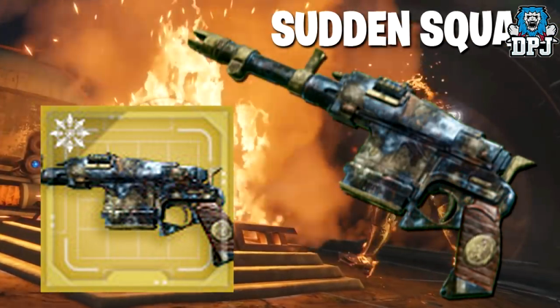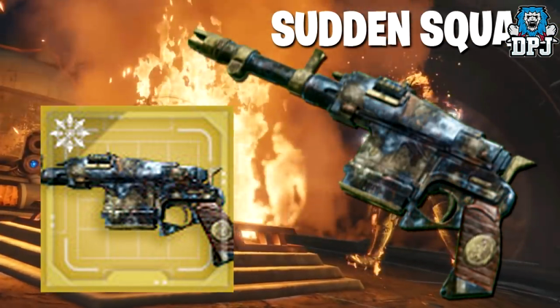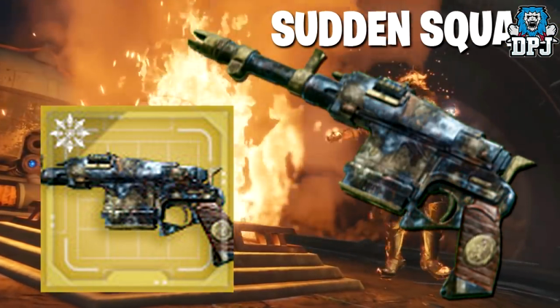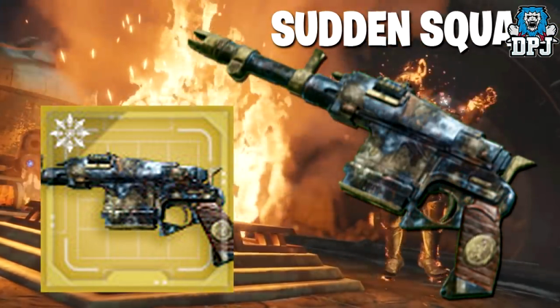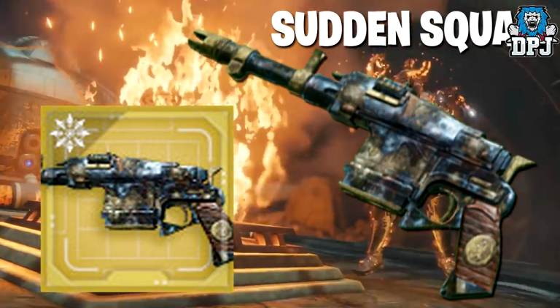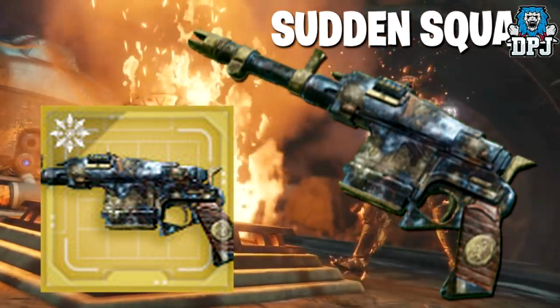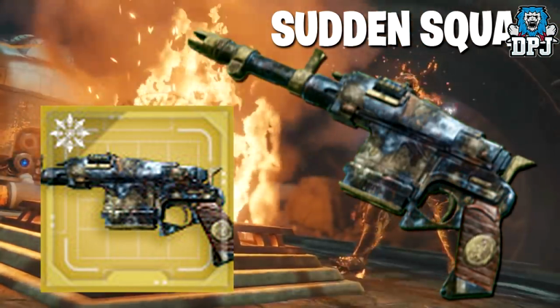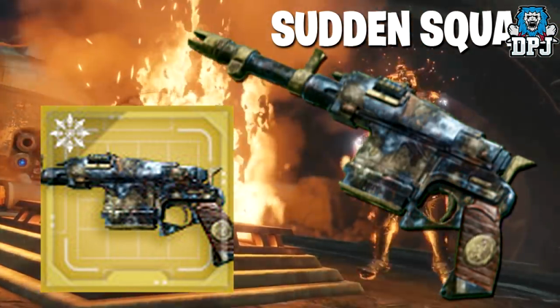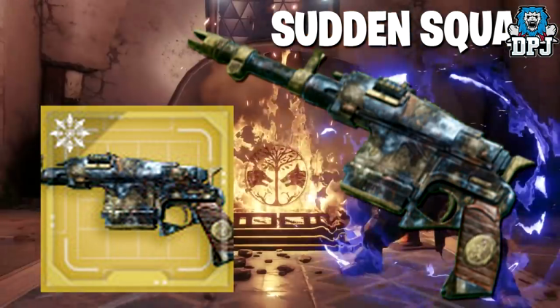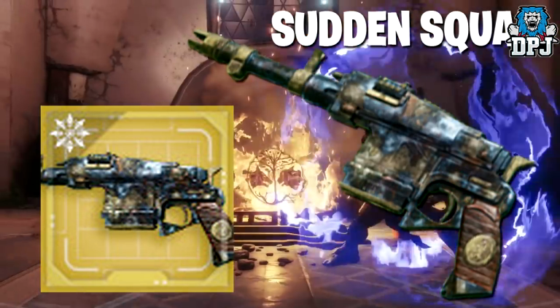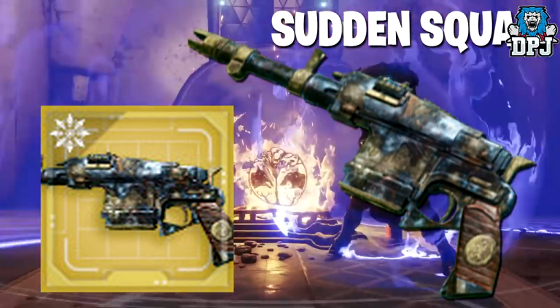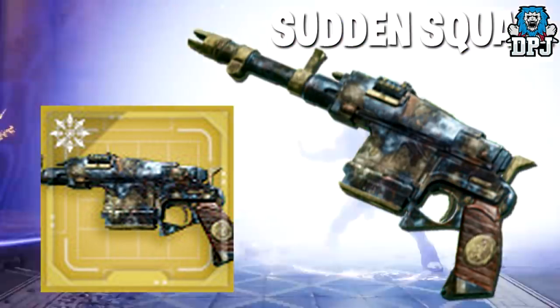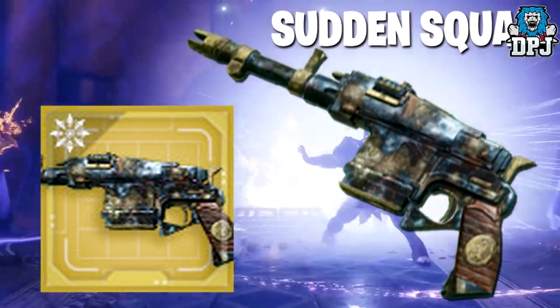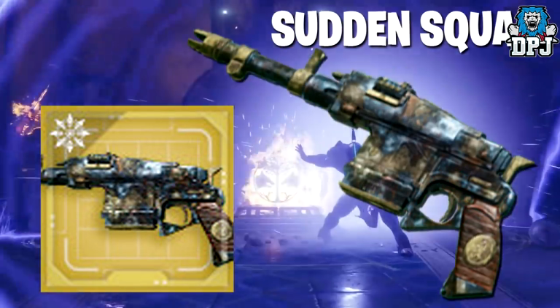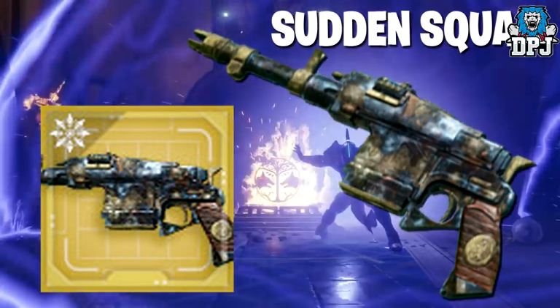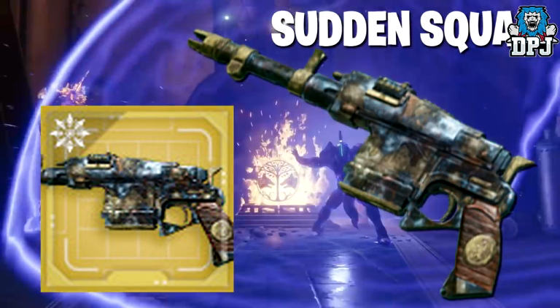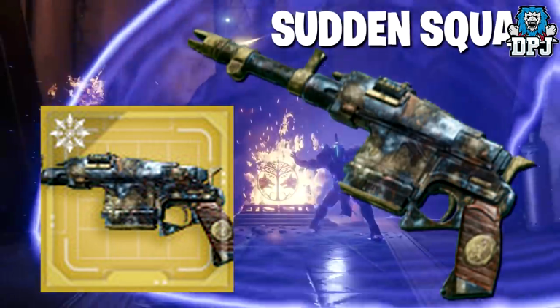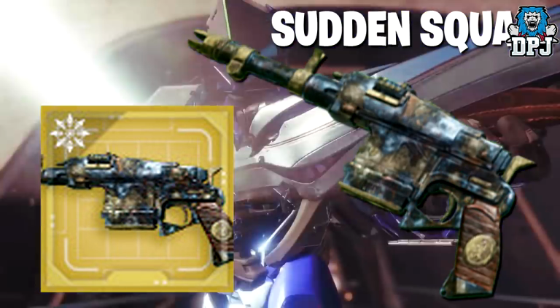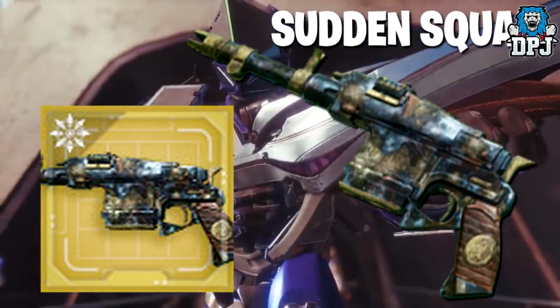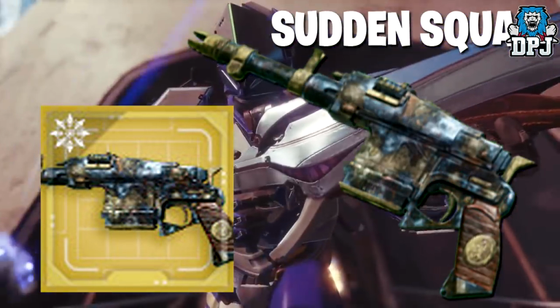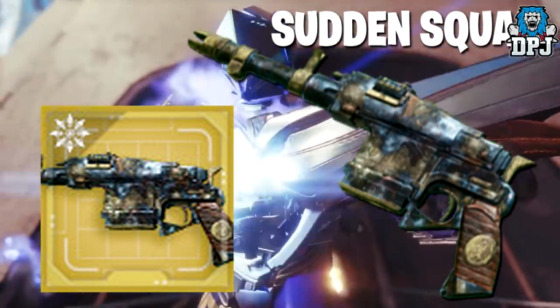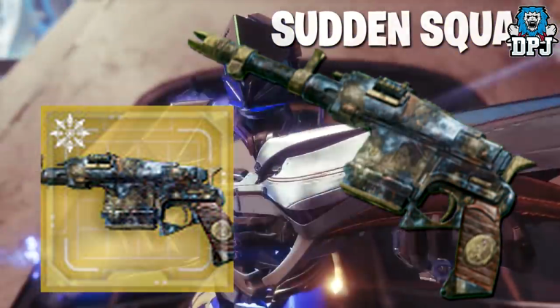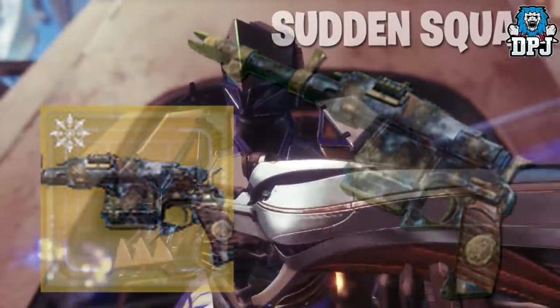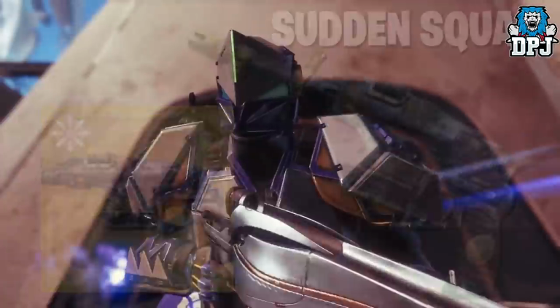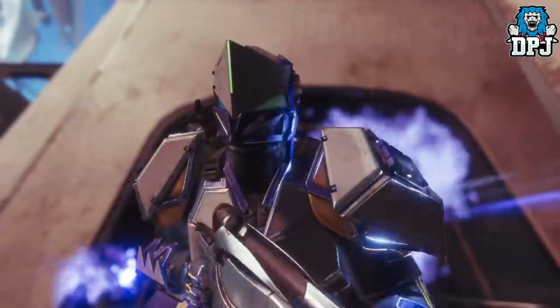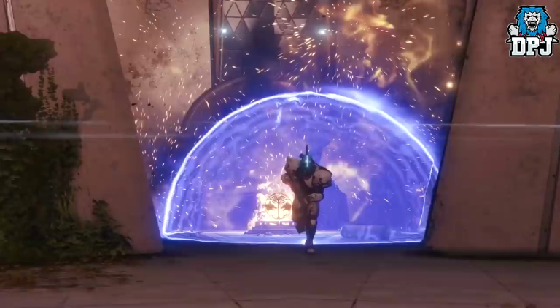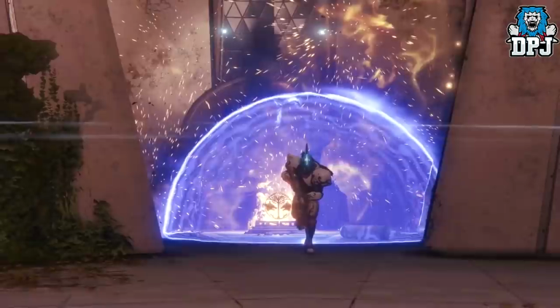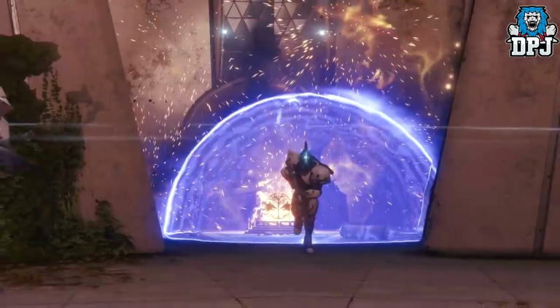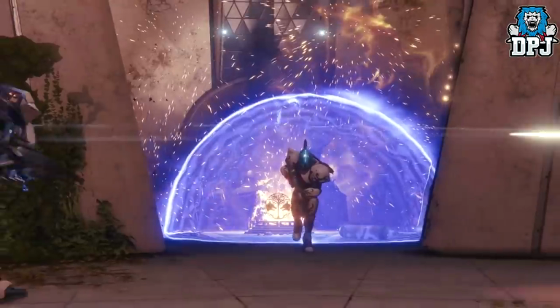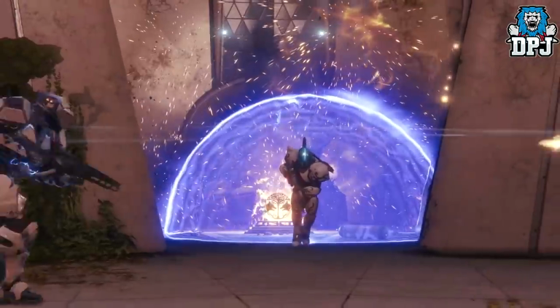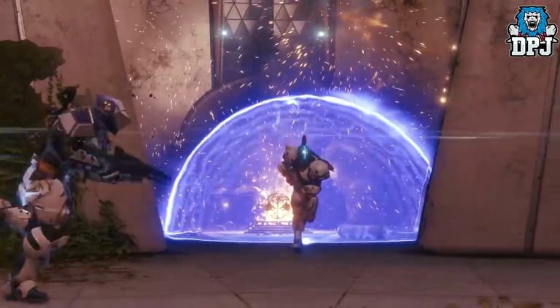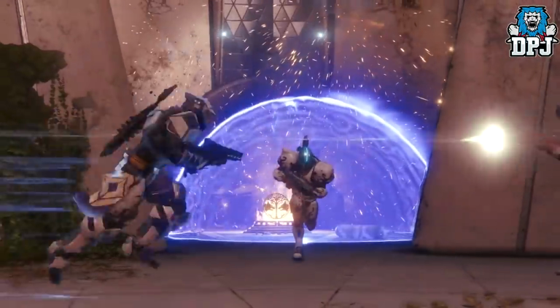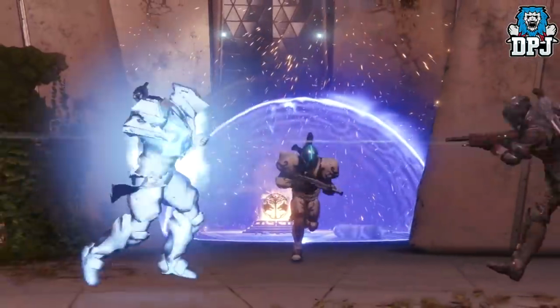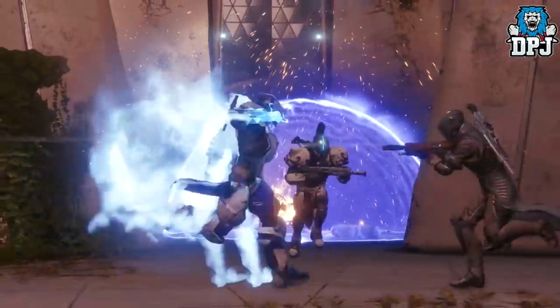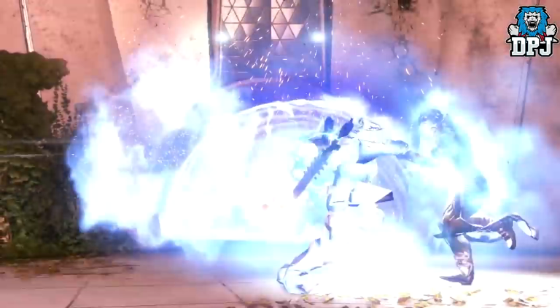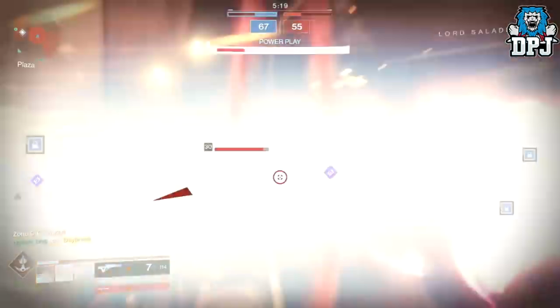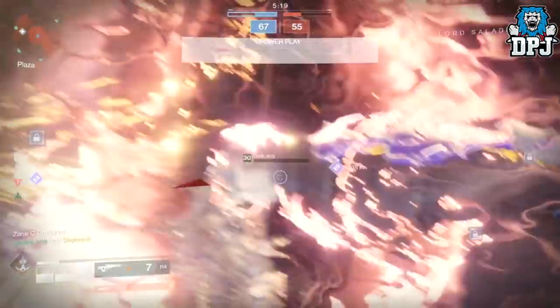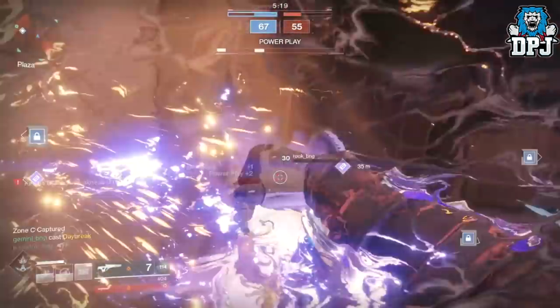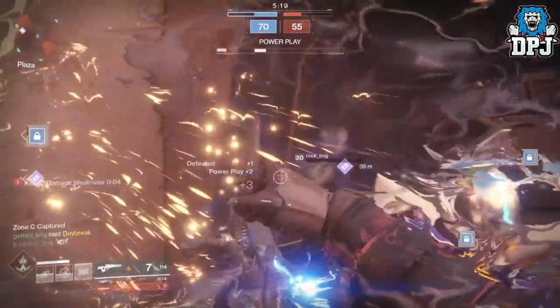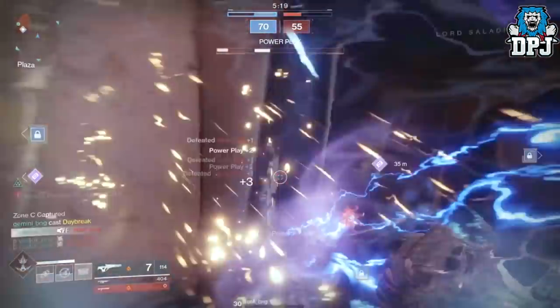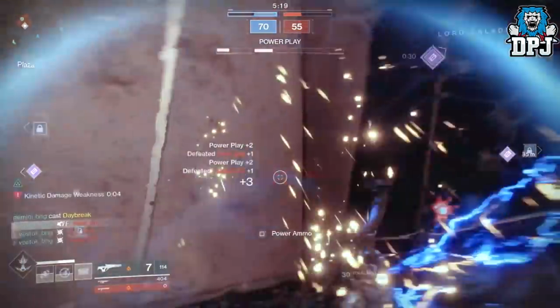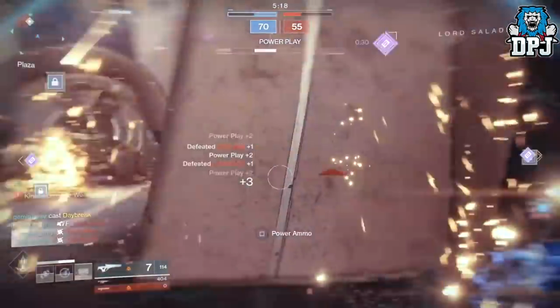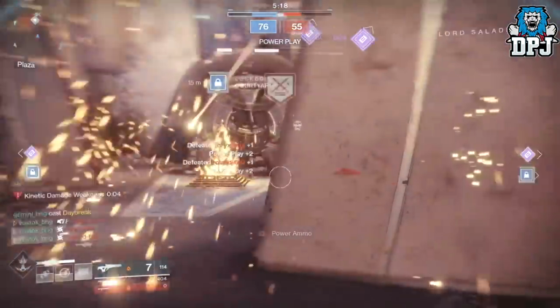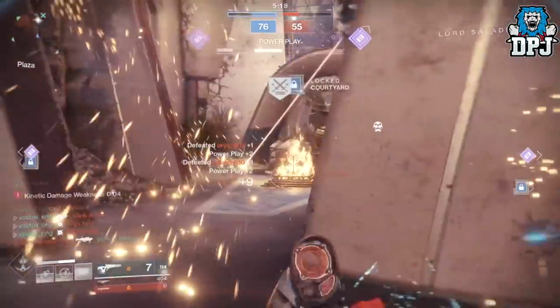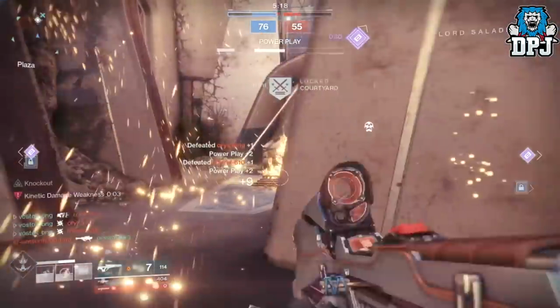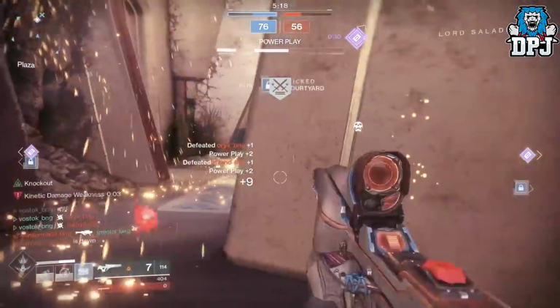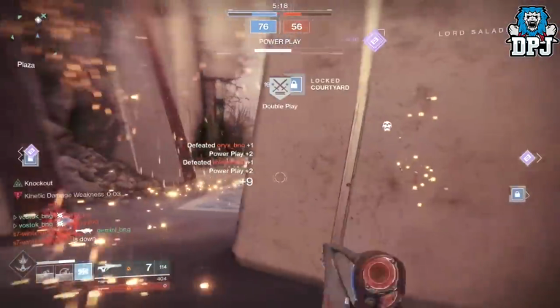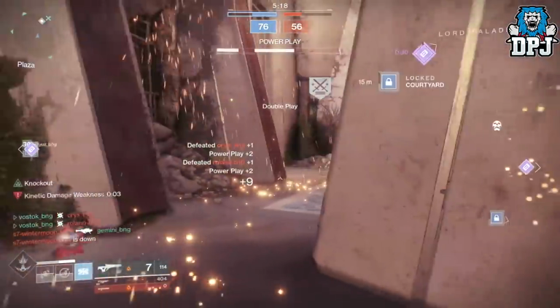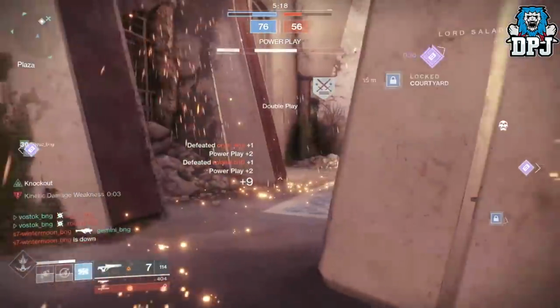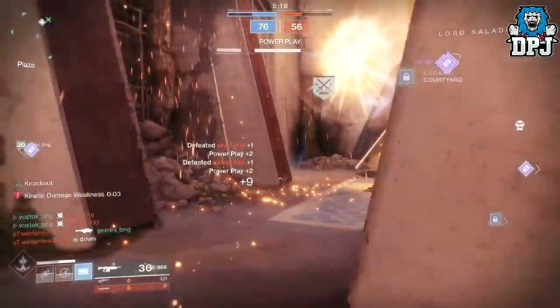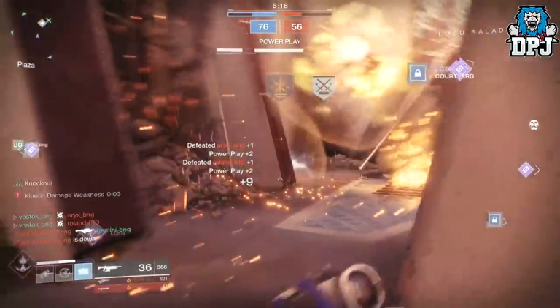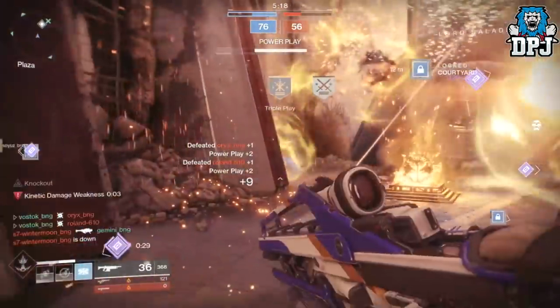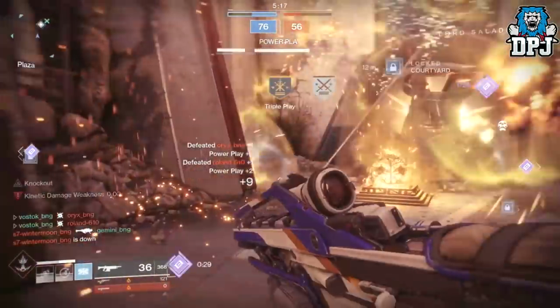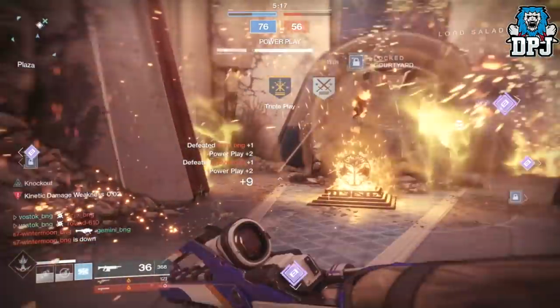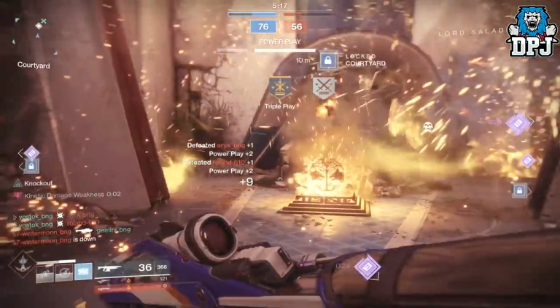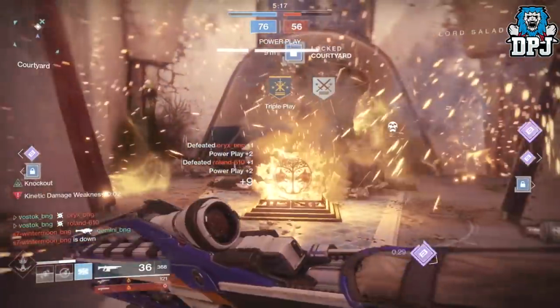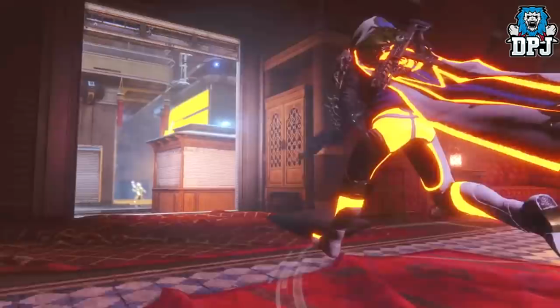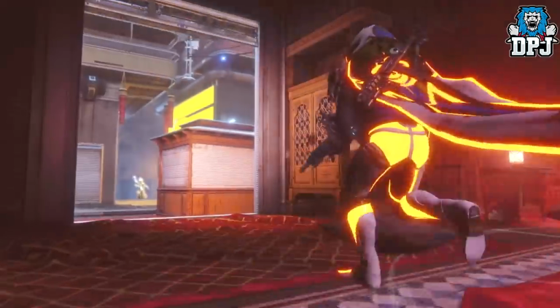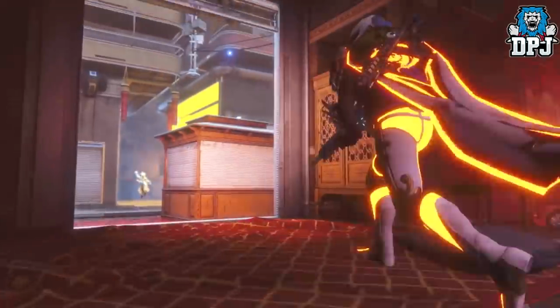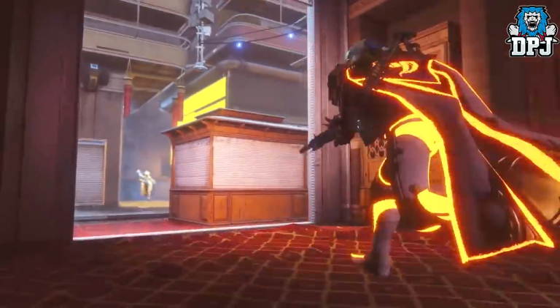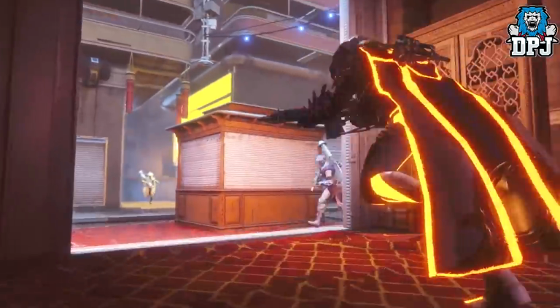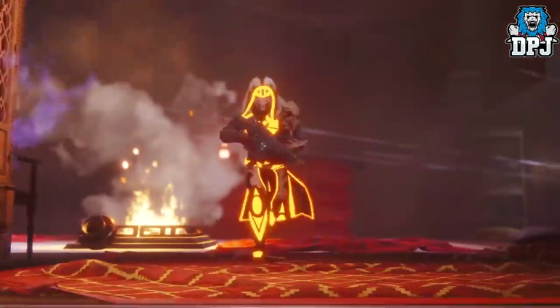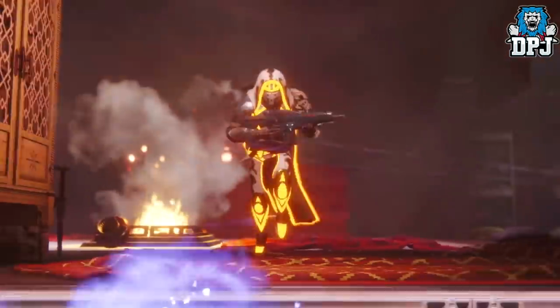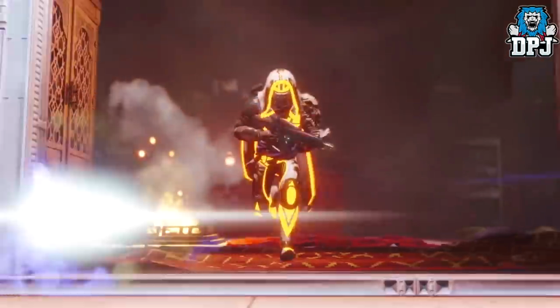We also have some more cosmetic items, including exotics: 2 emotes, 2 ghost shells, a ship and 2 vehicles.